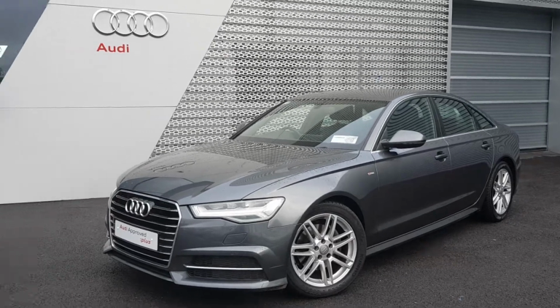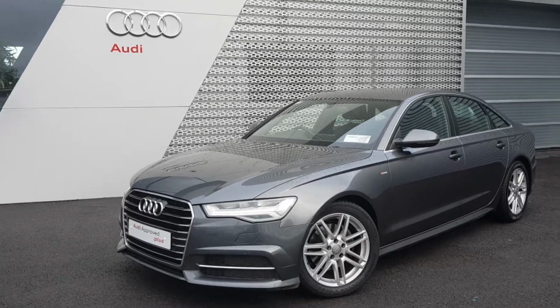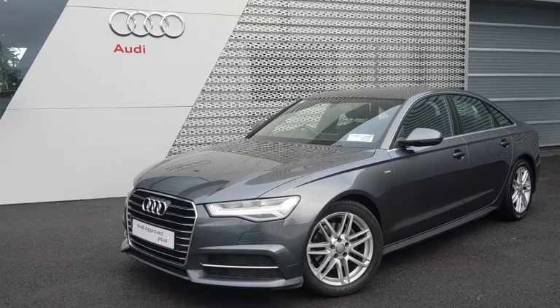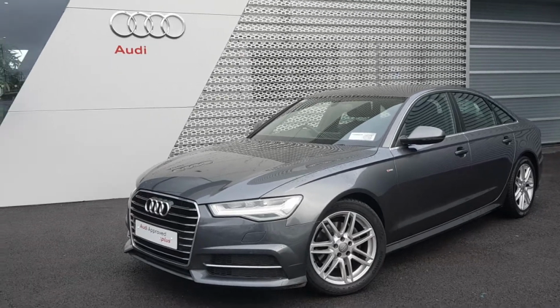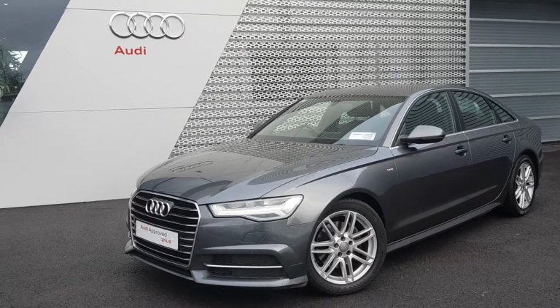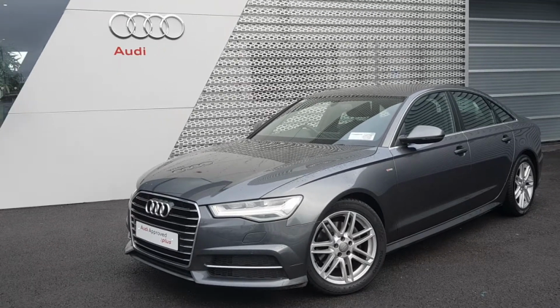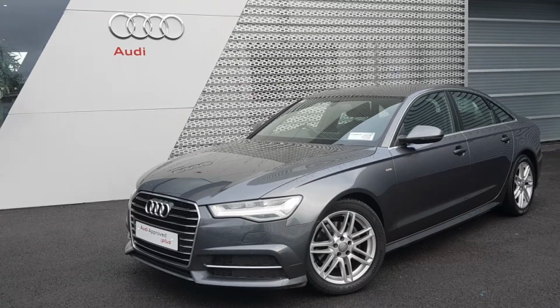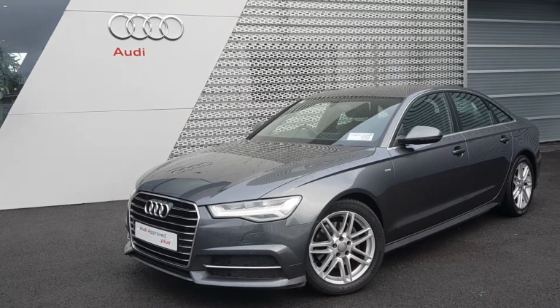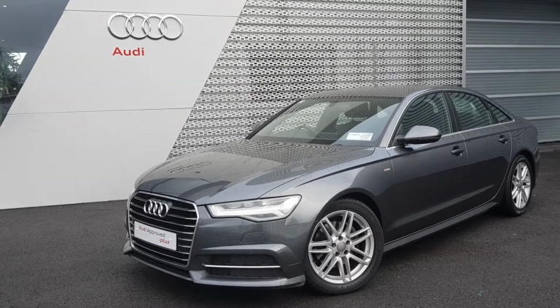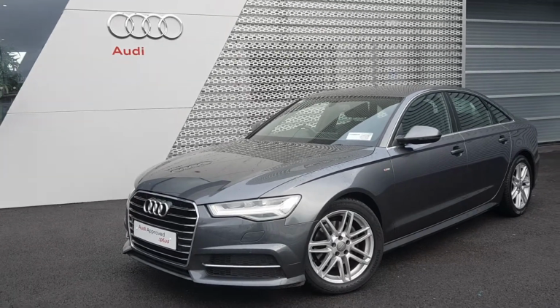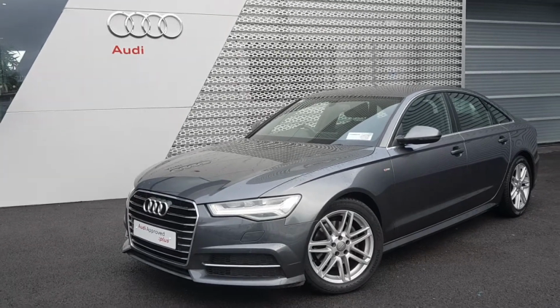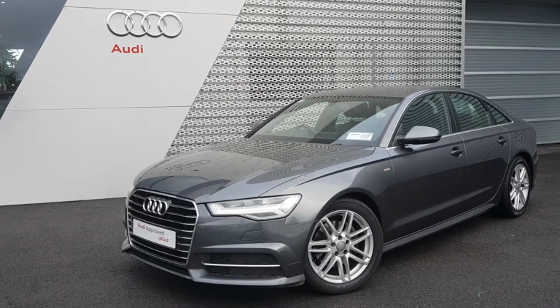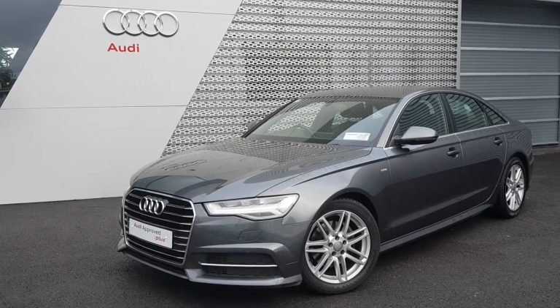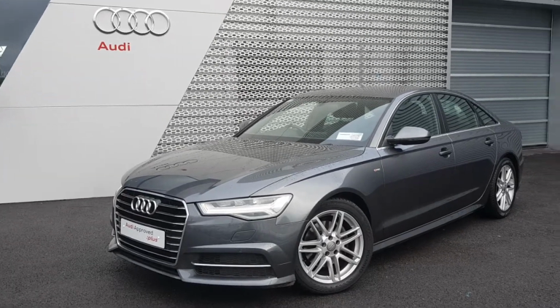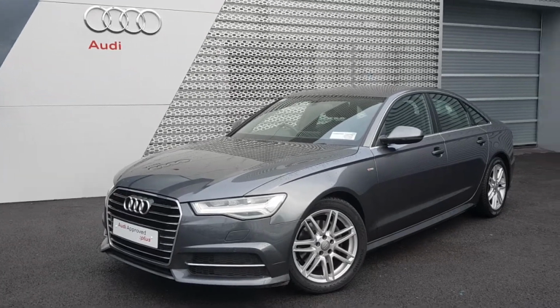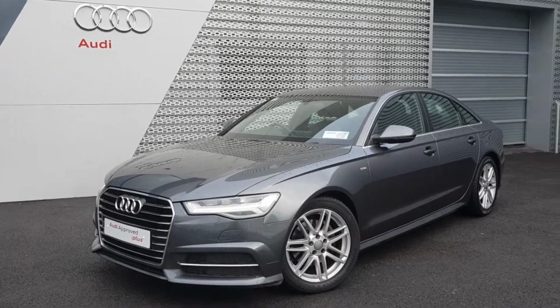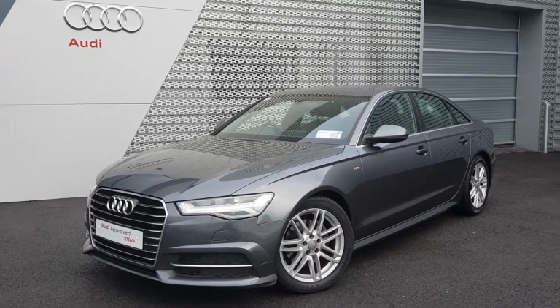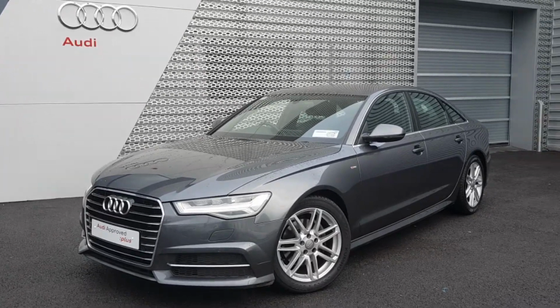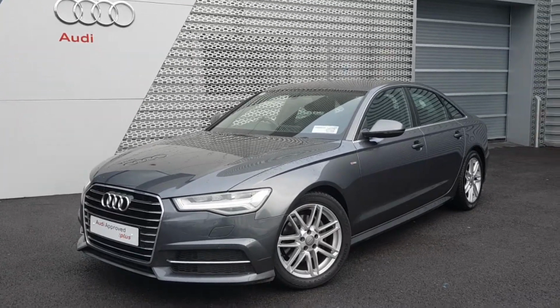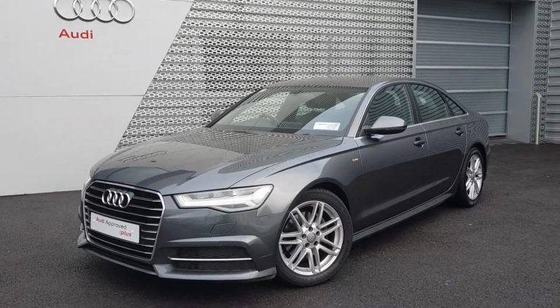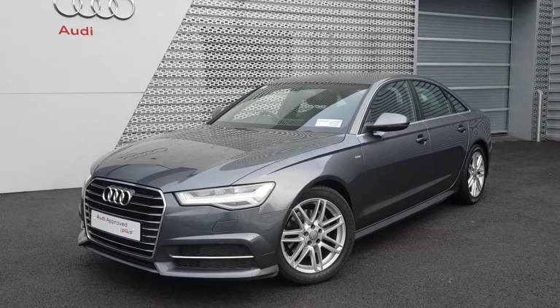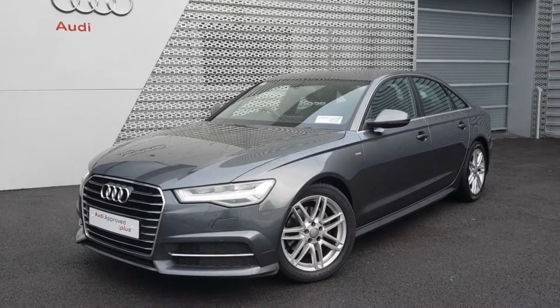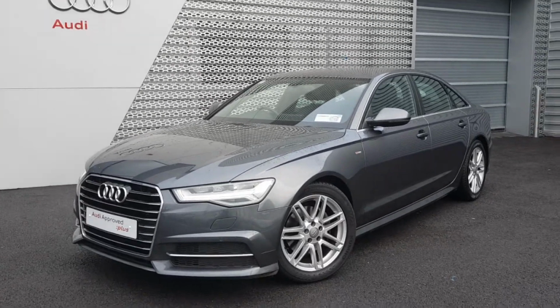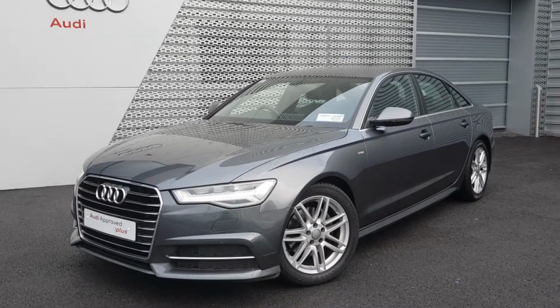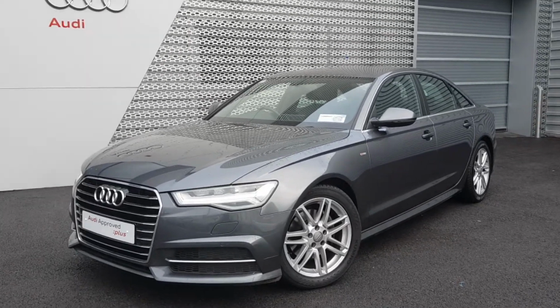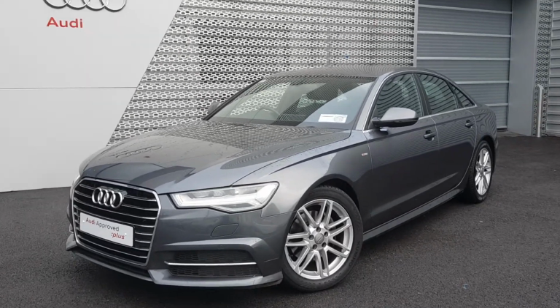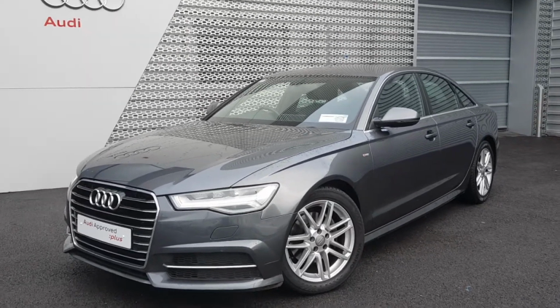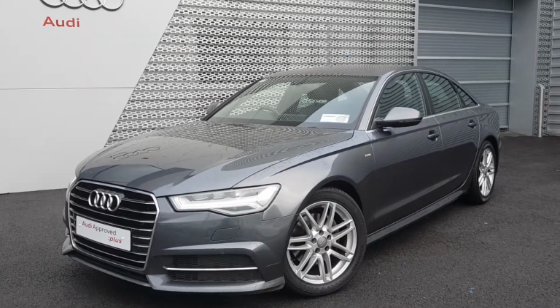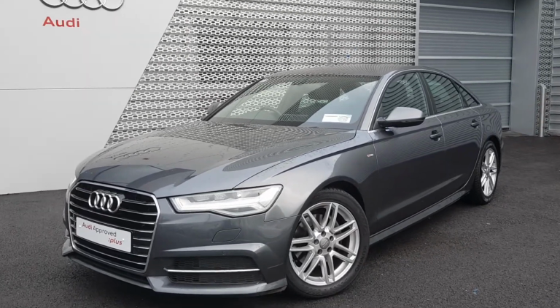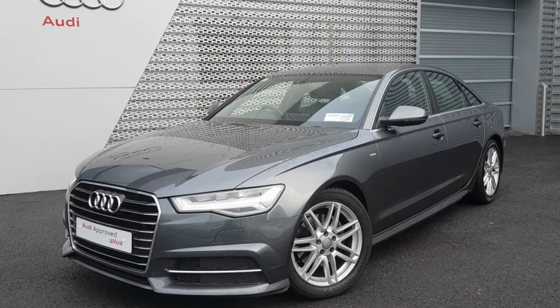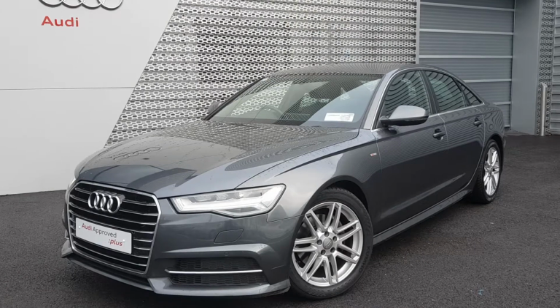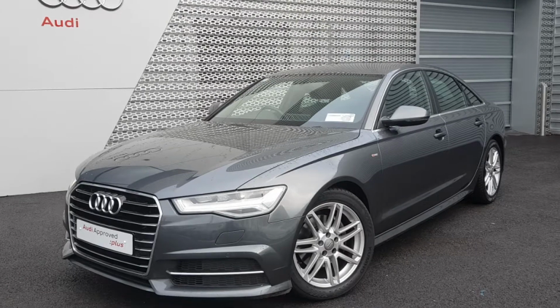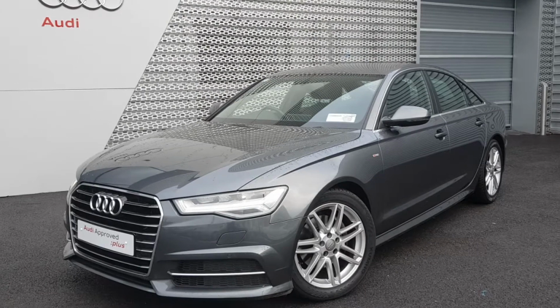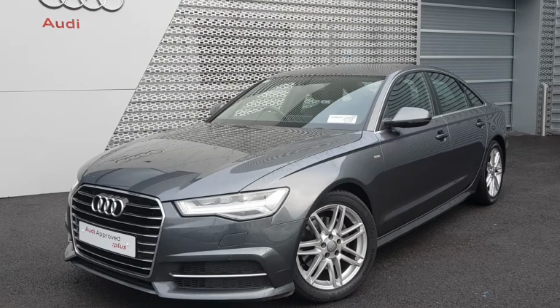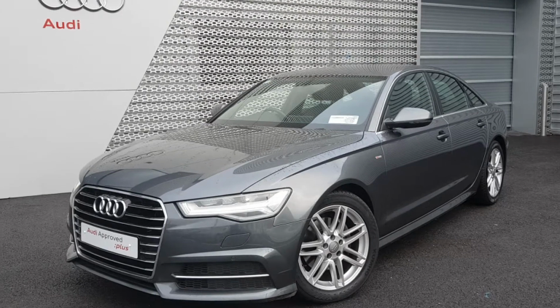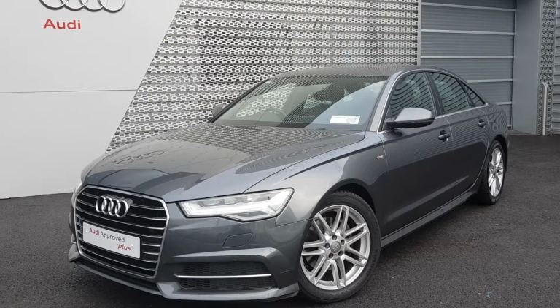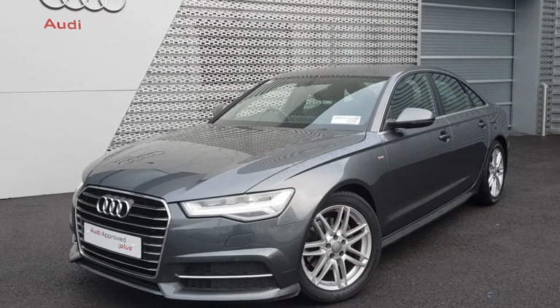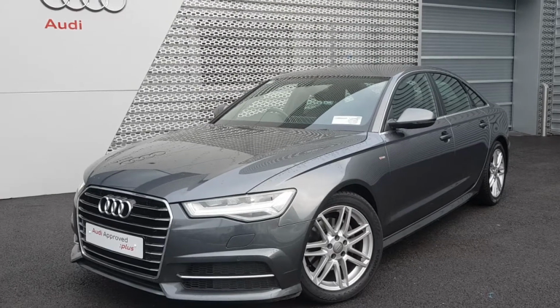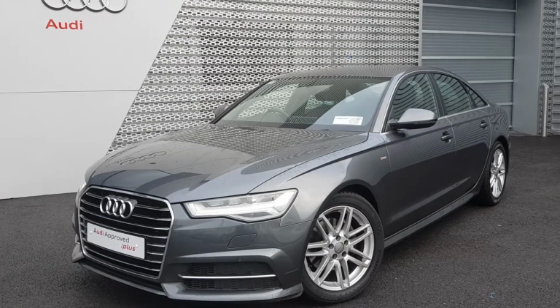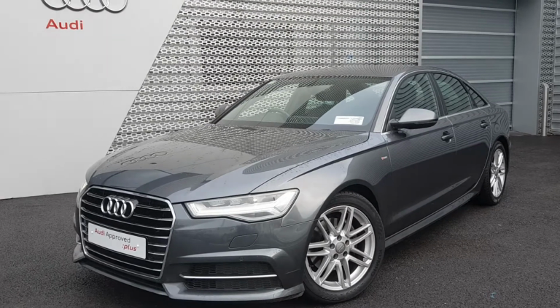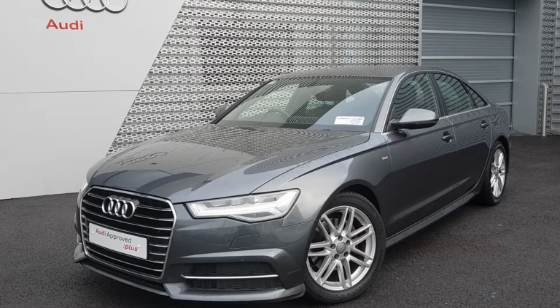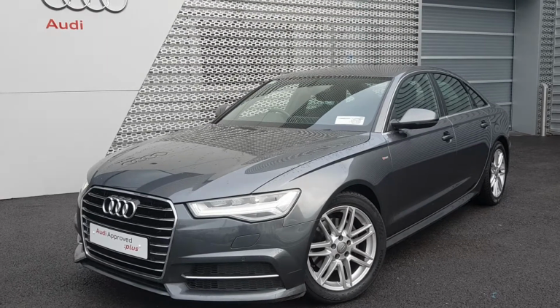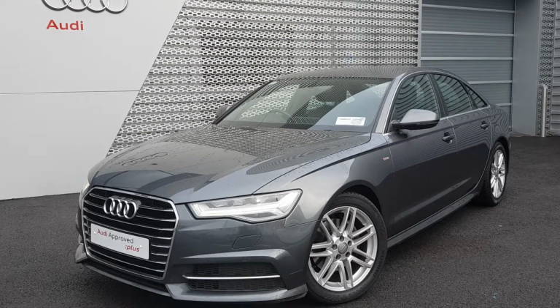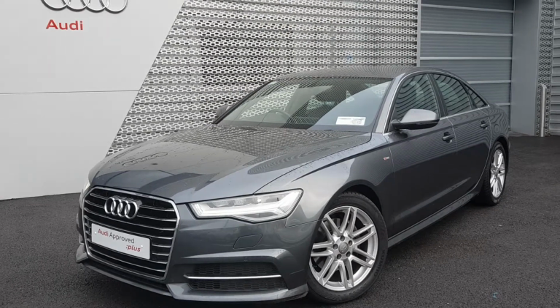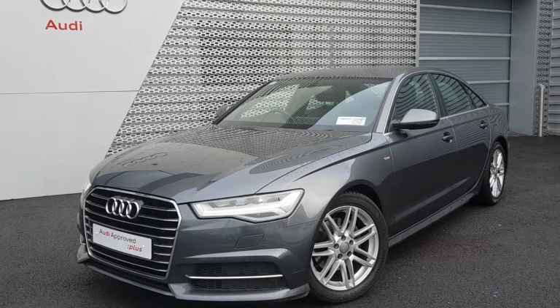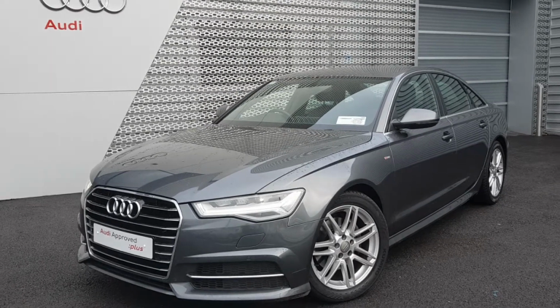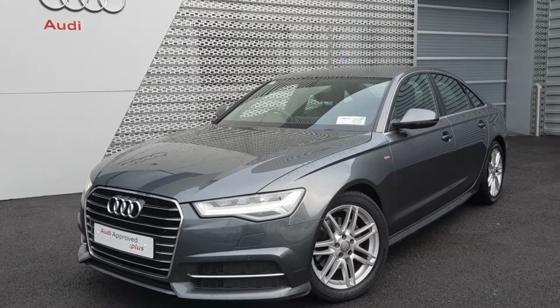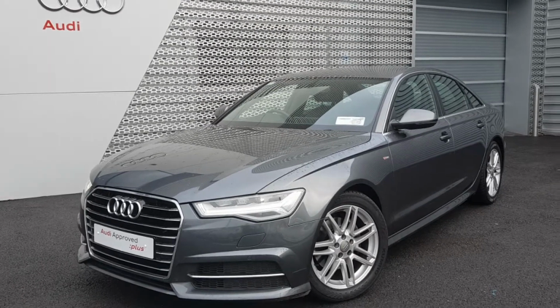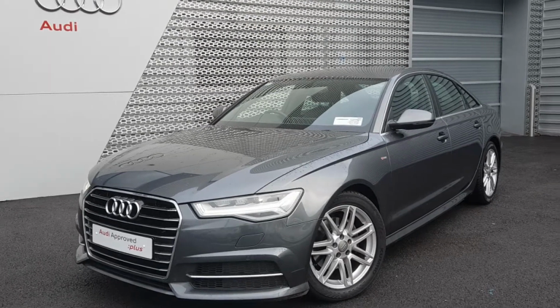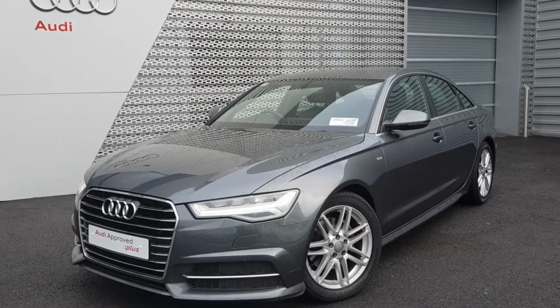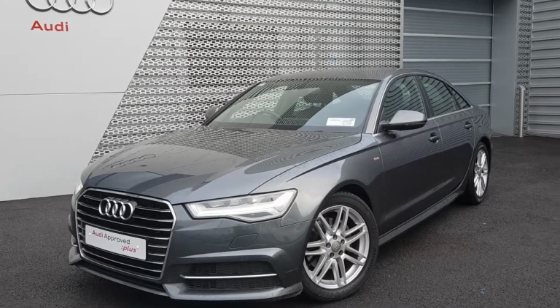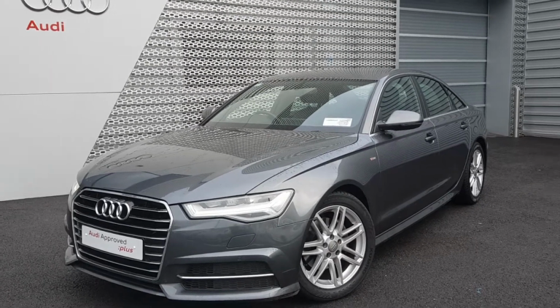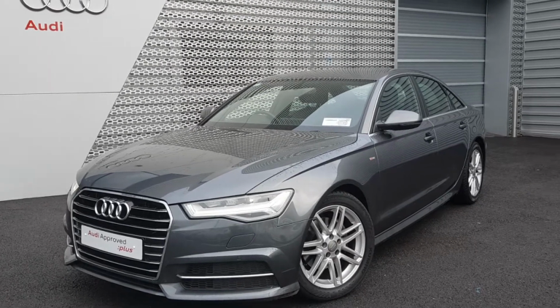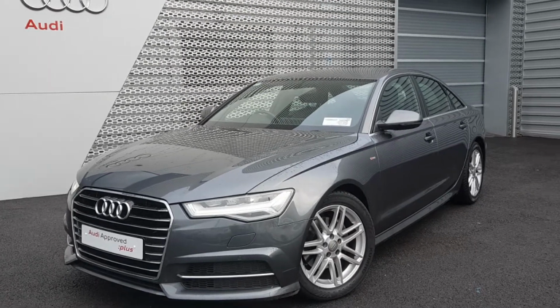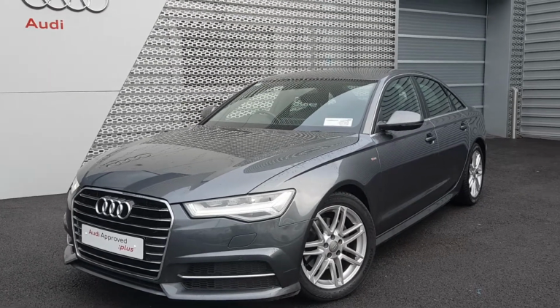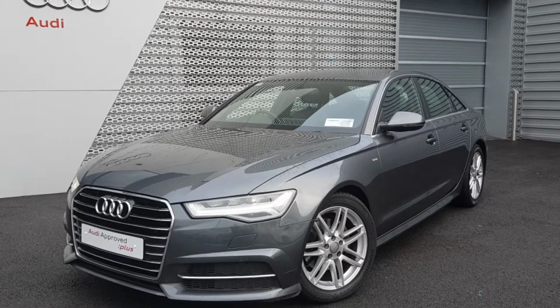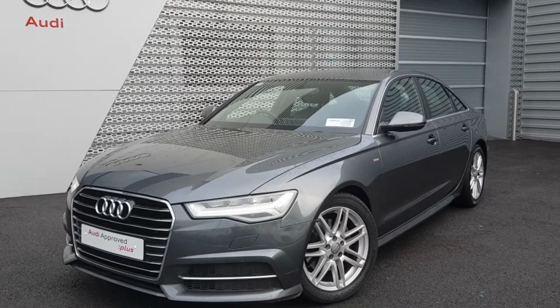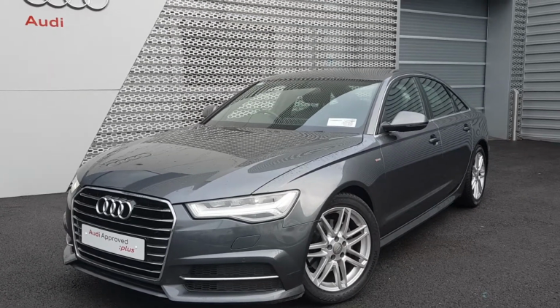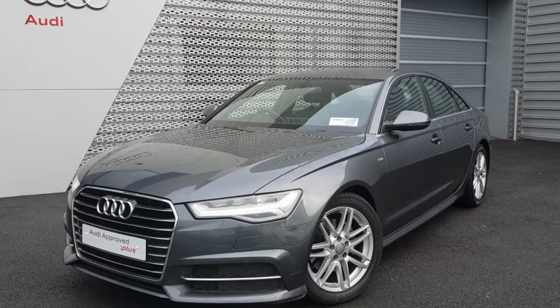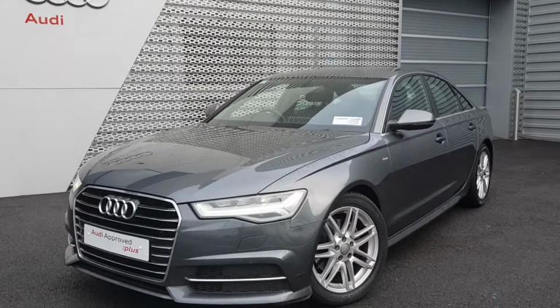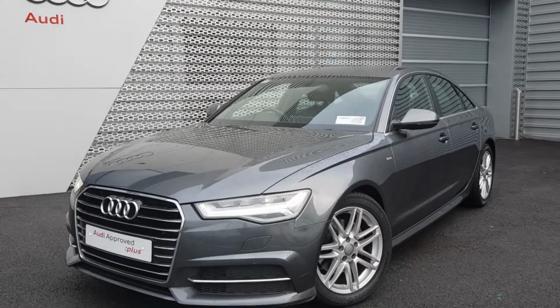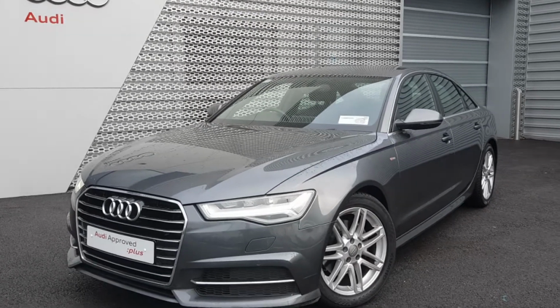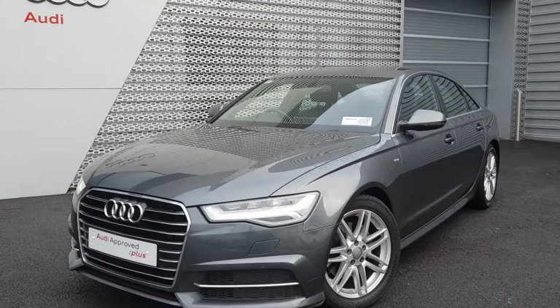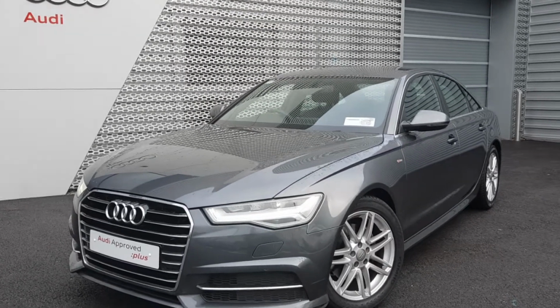Welcome to Audi Limerick Online Sales. Here we have our 2016 Audi A6 2.0L TDI 190bhp.